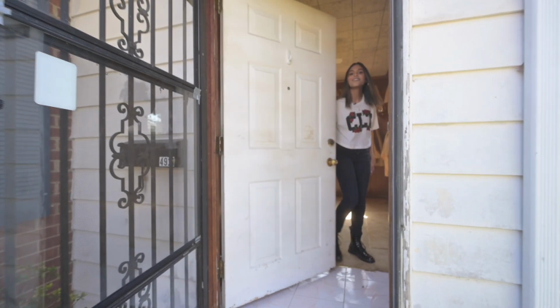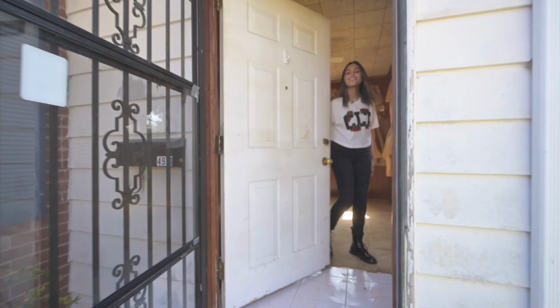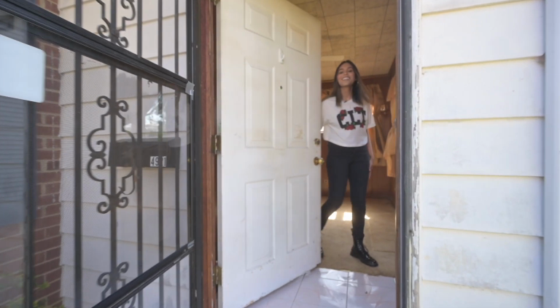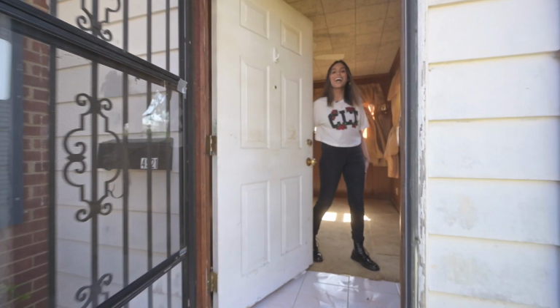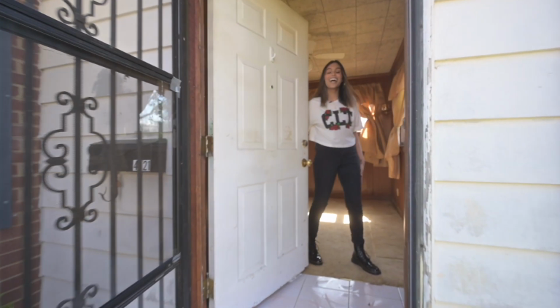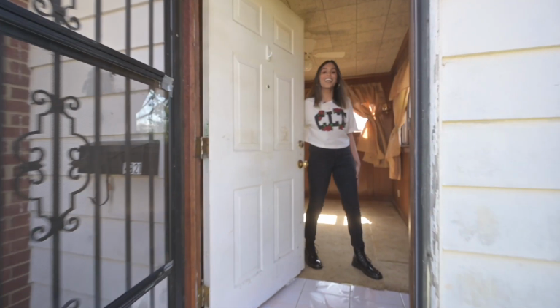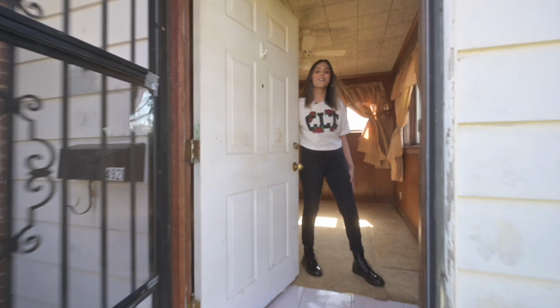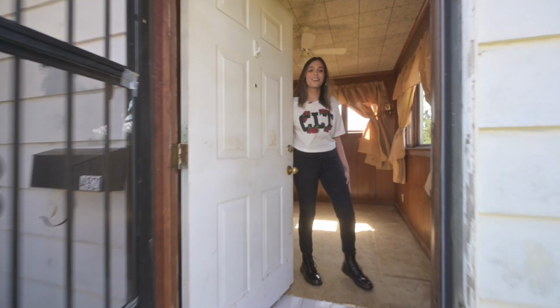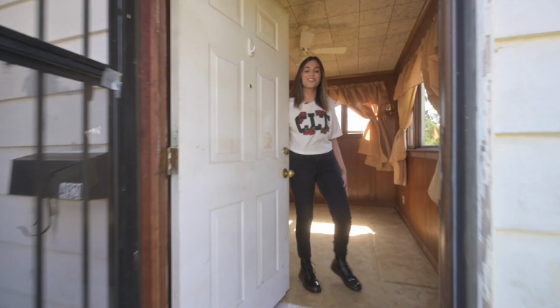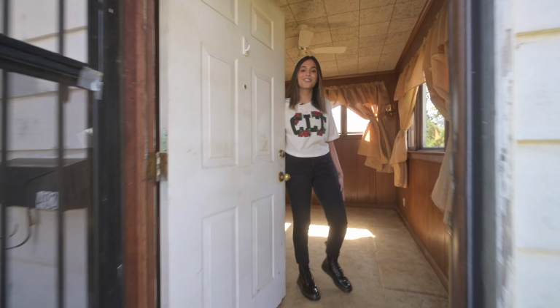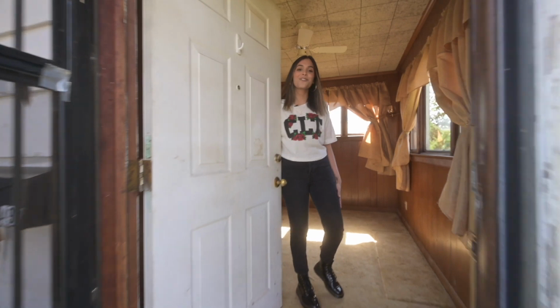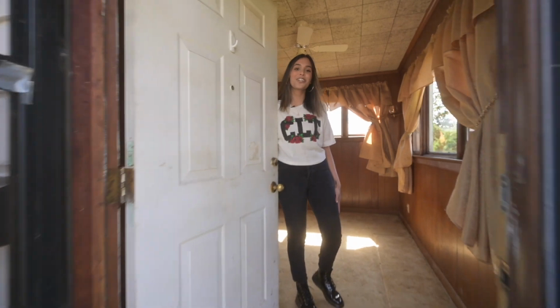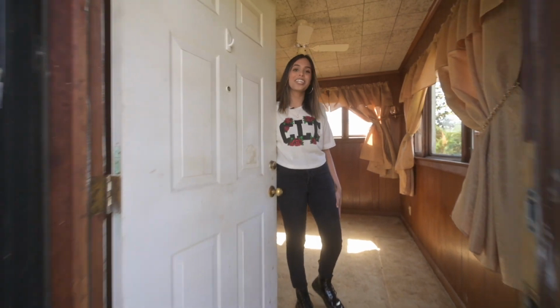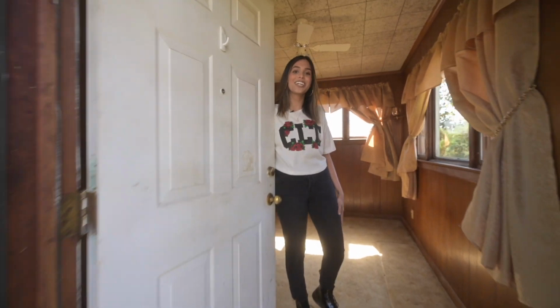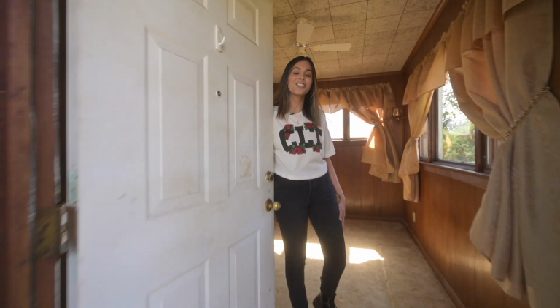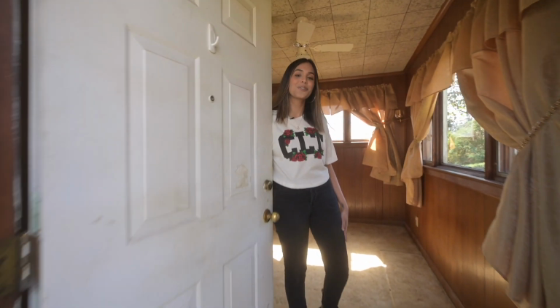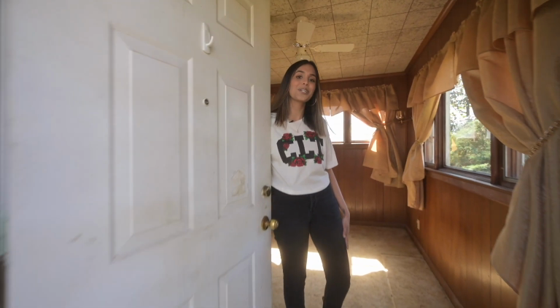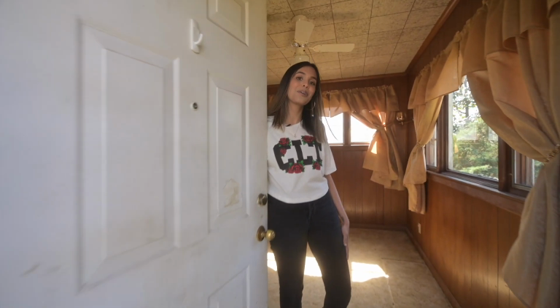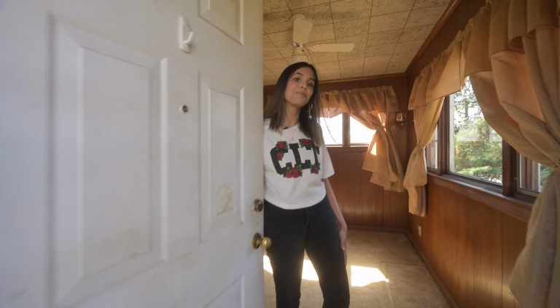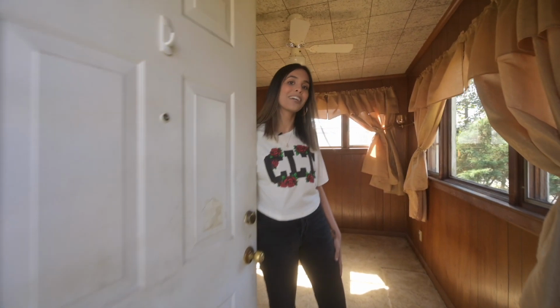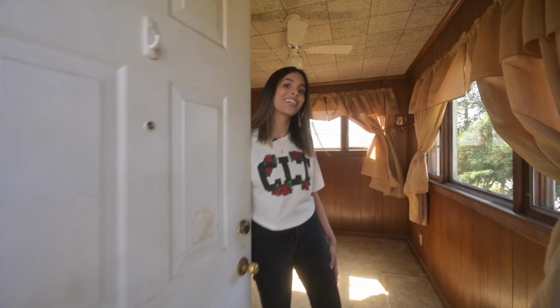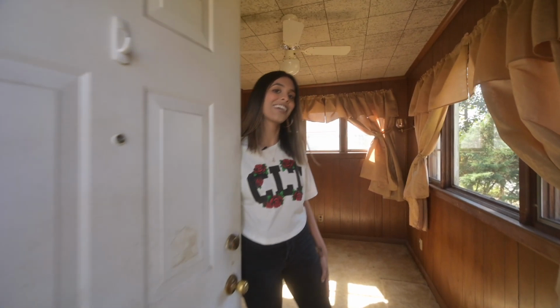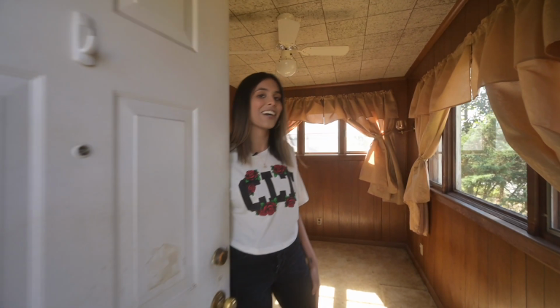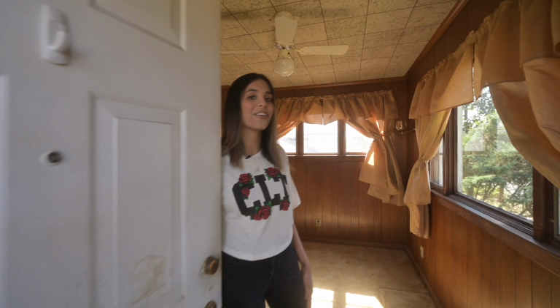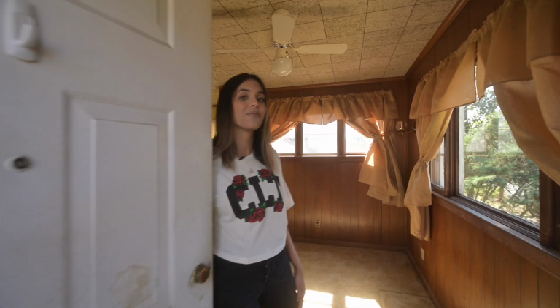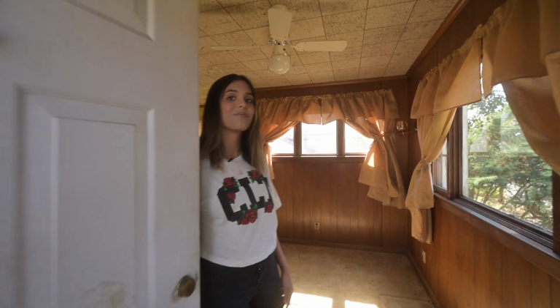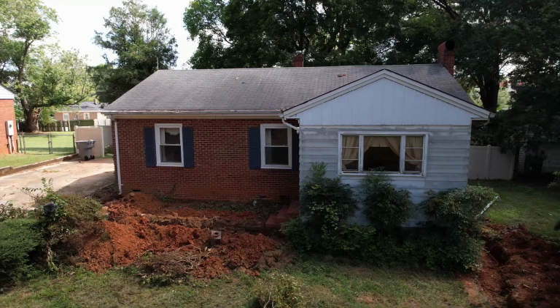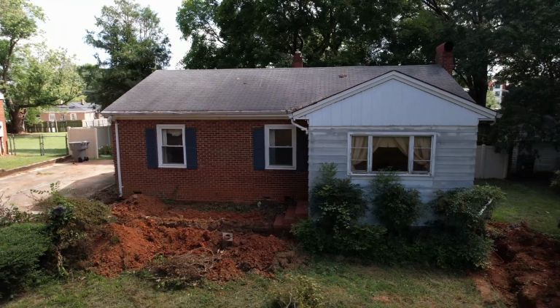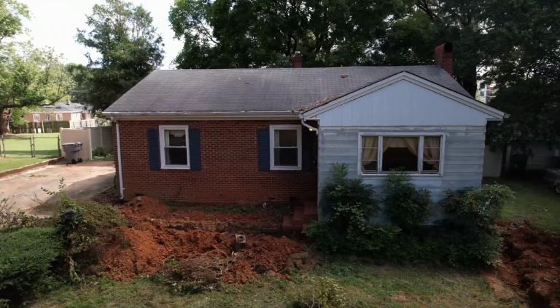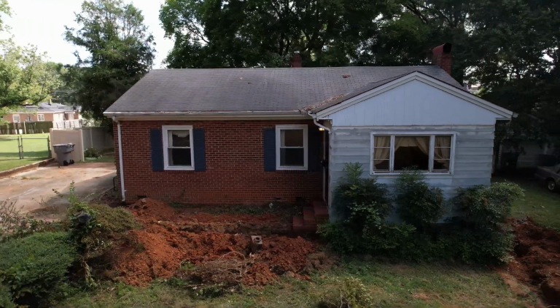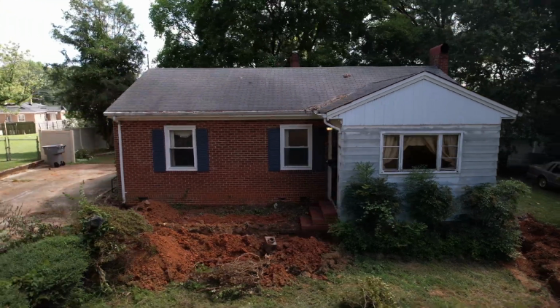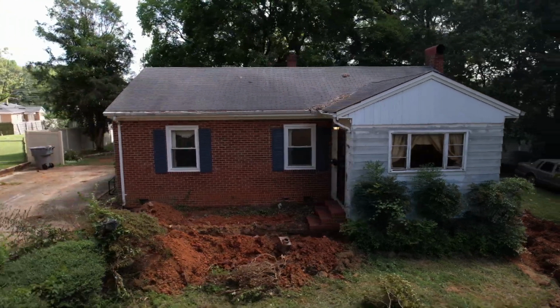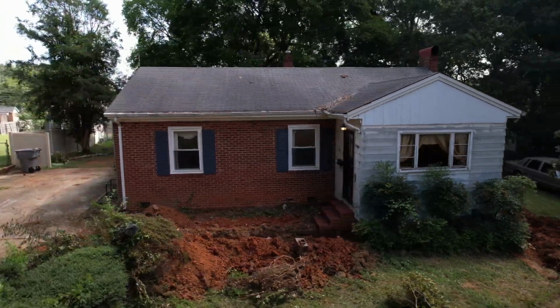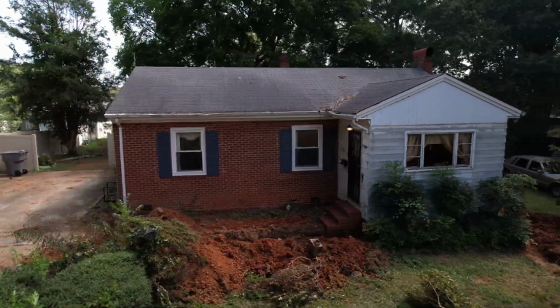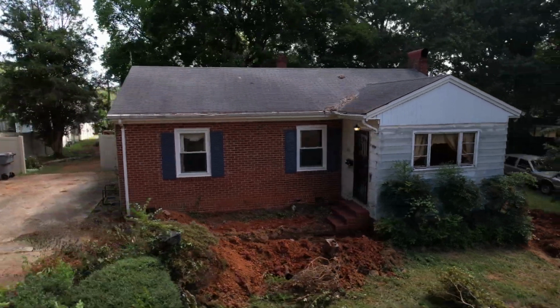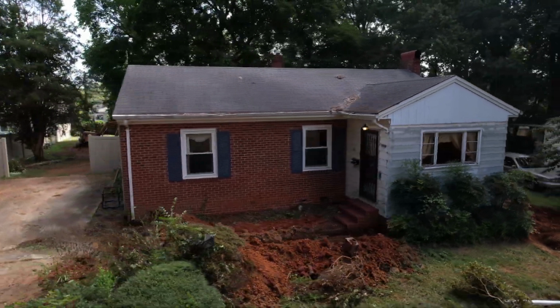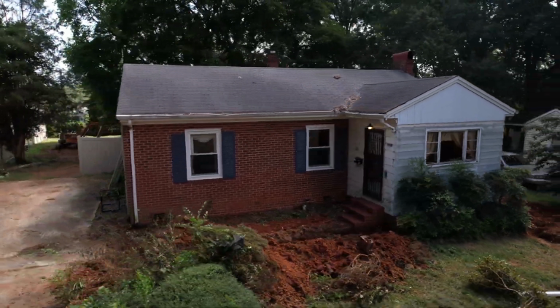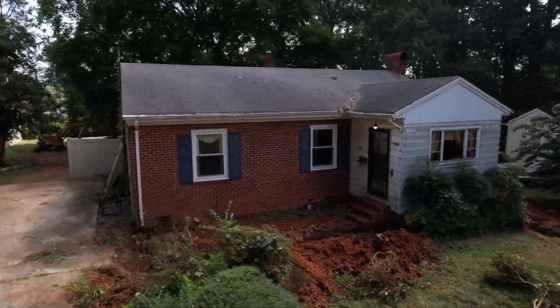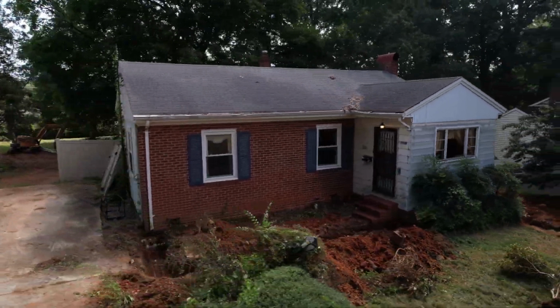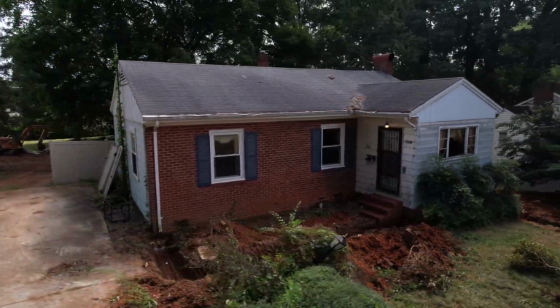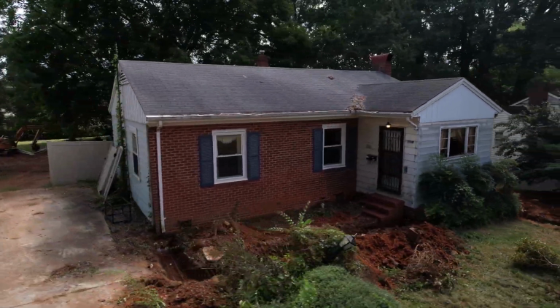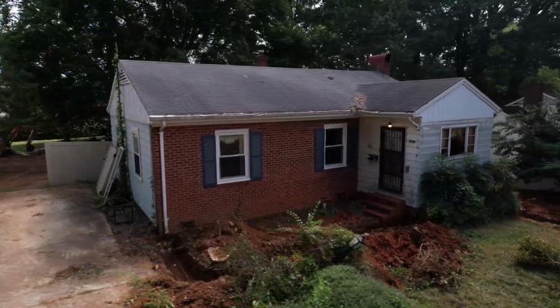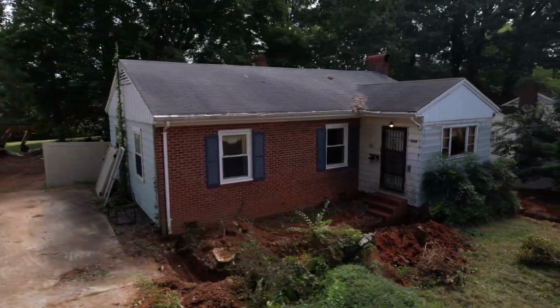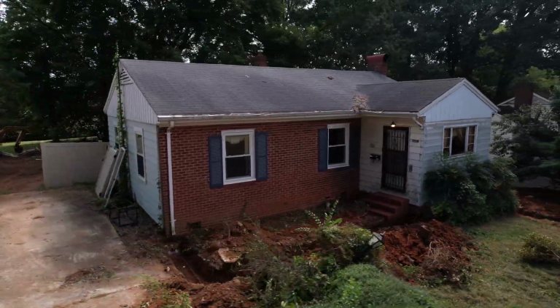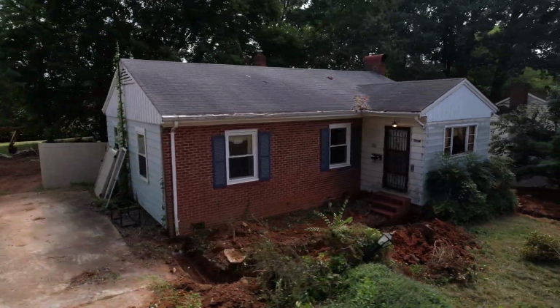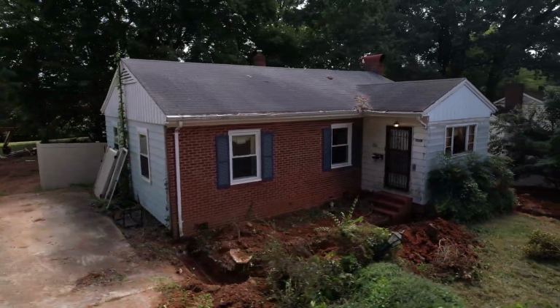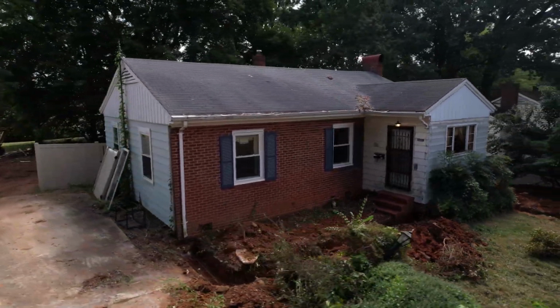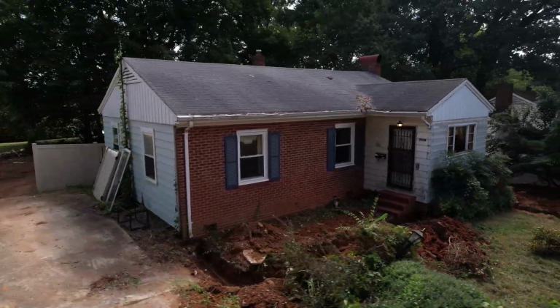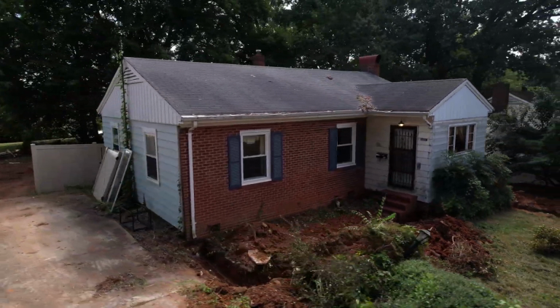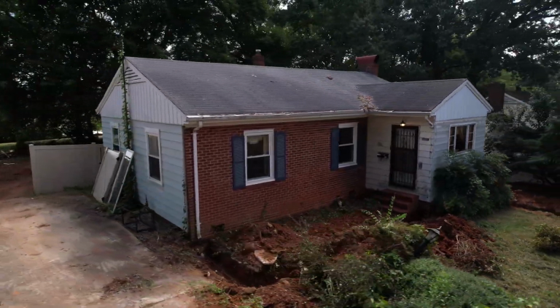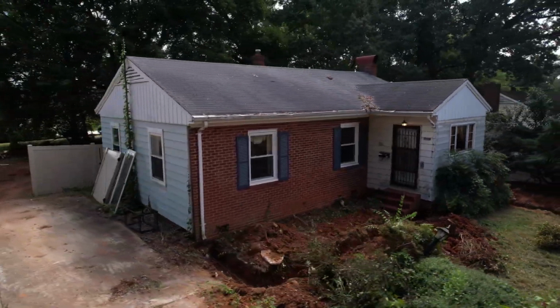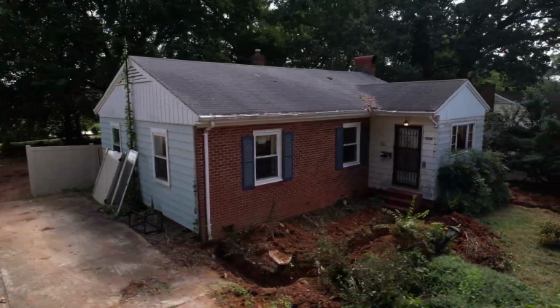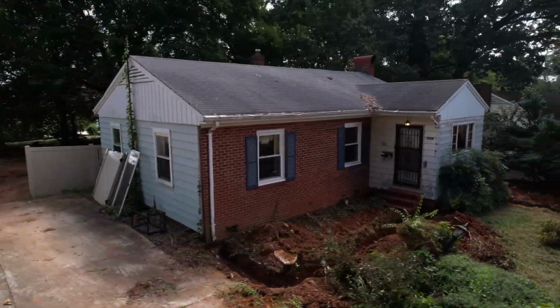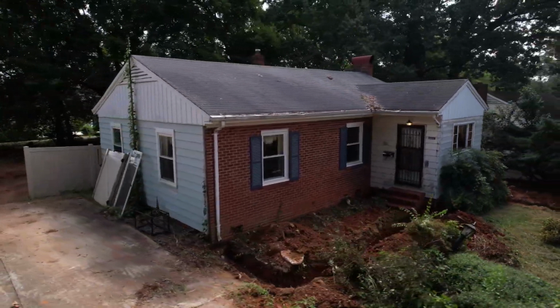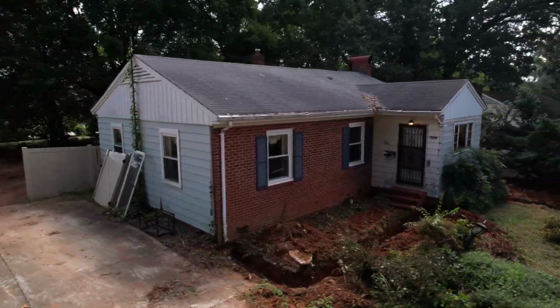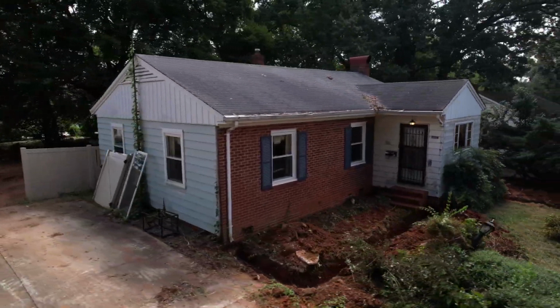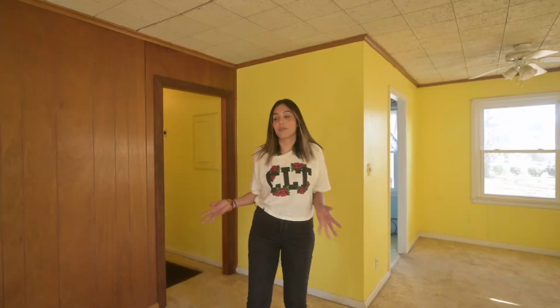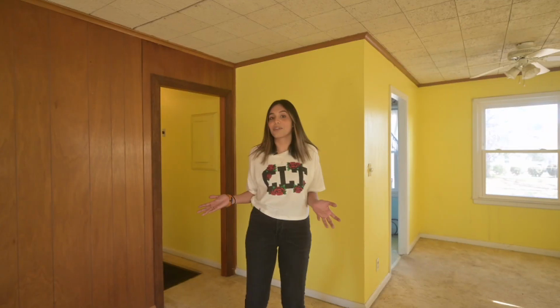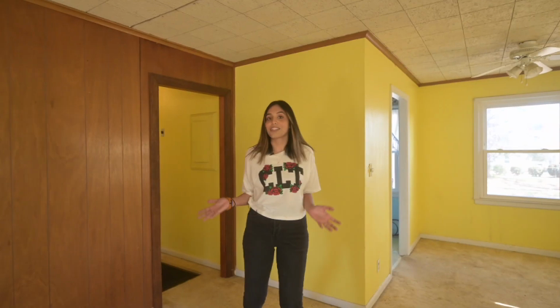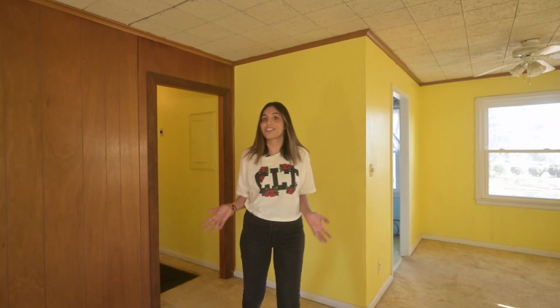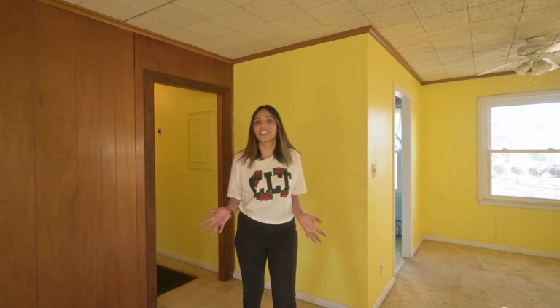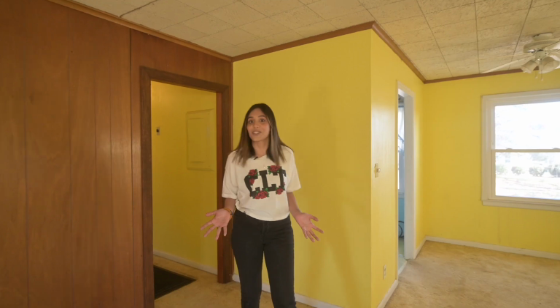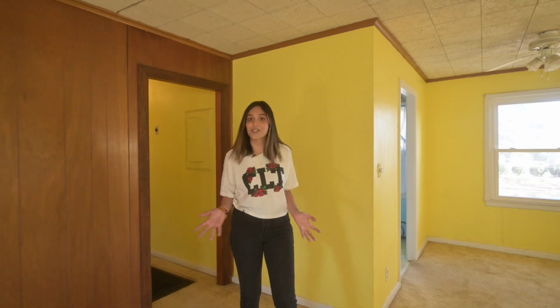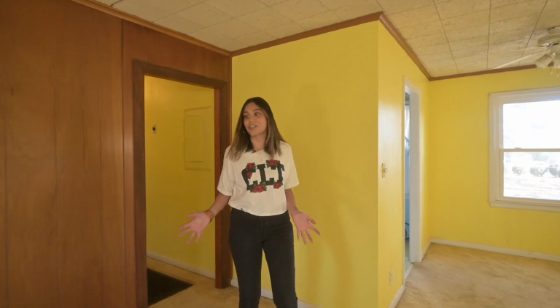Welcome to 4921 Buckingham. We just closed on this one last week. No idea what we're doing yet, but let's take a tour.